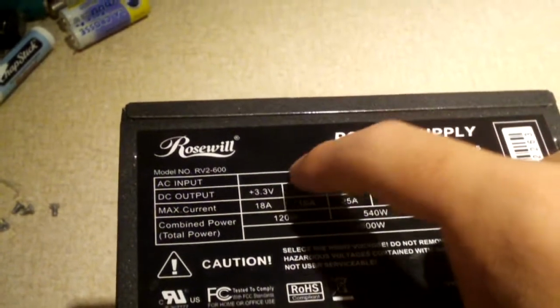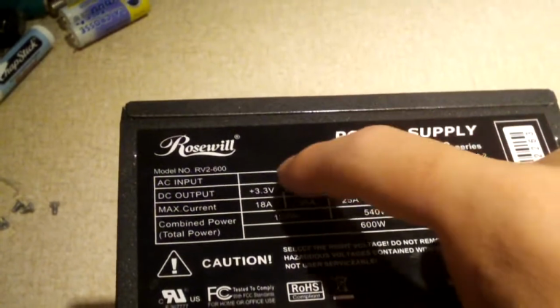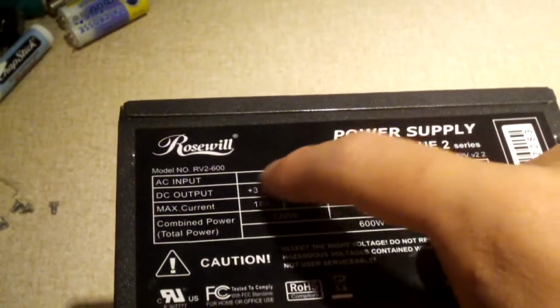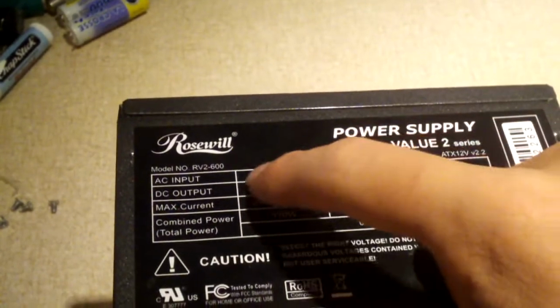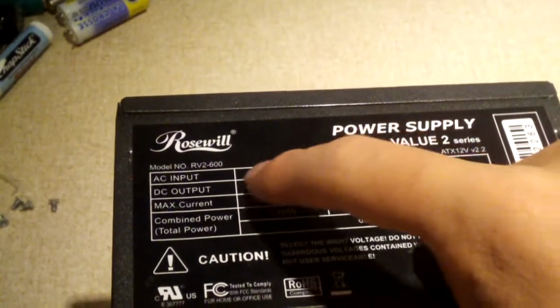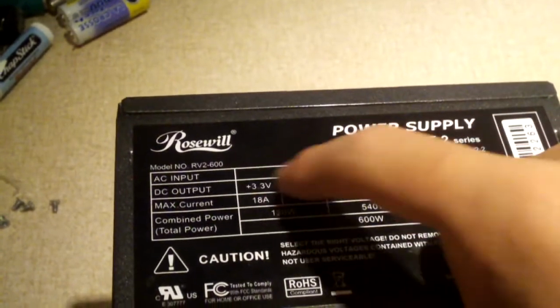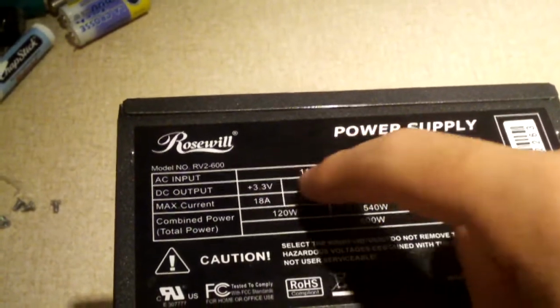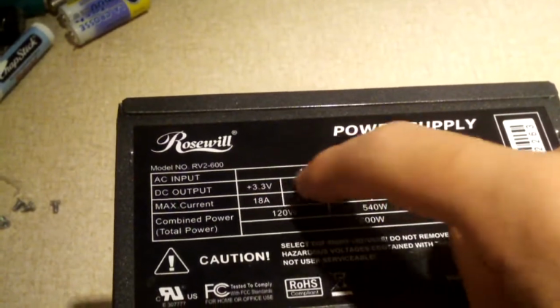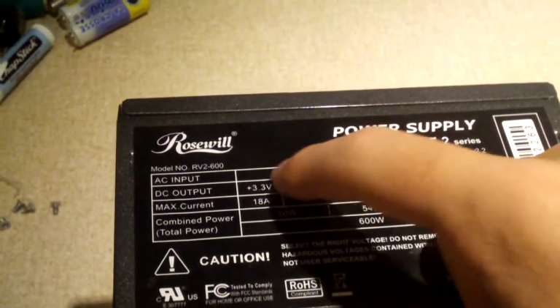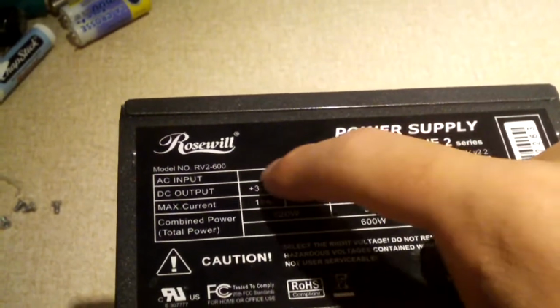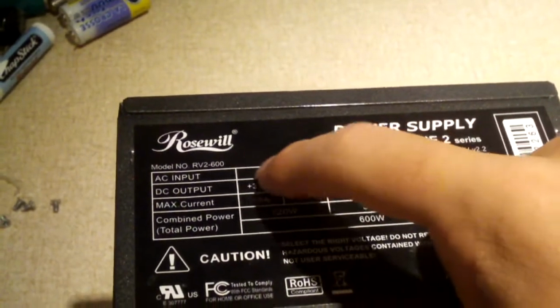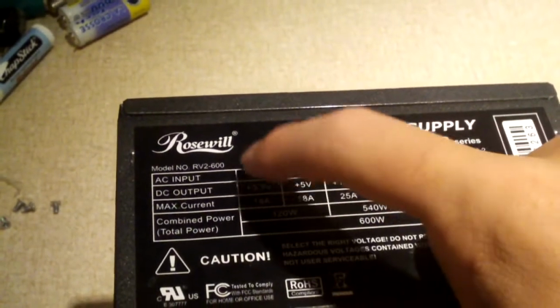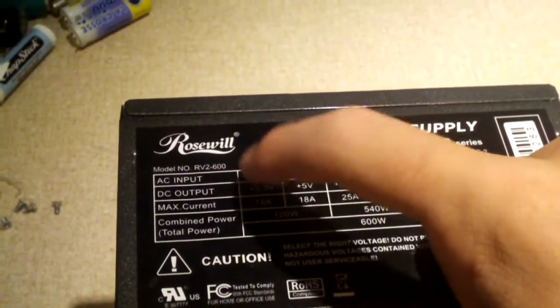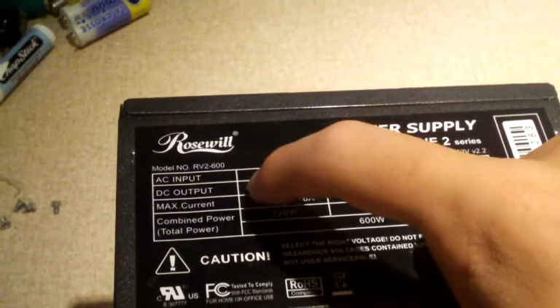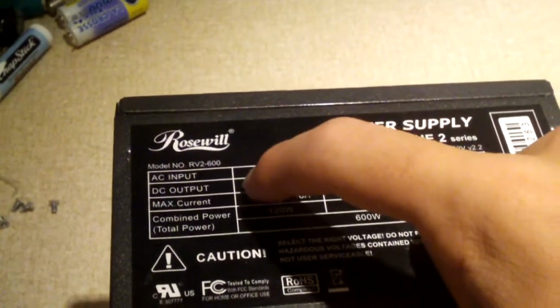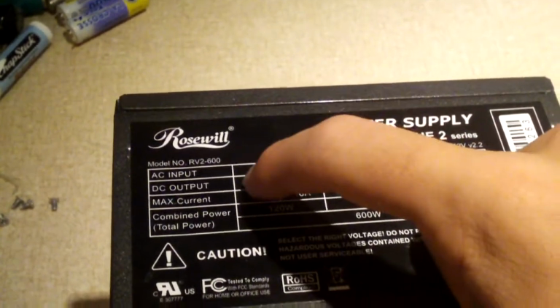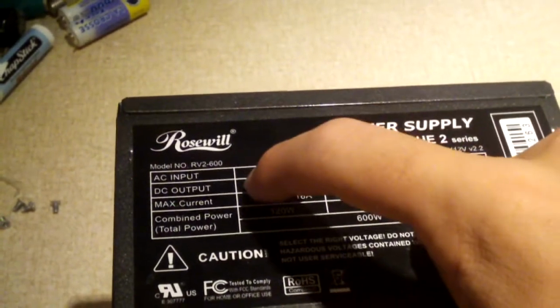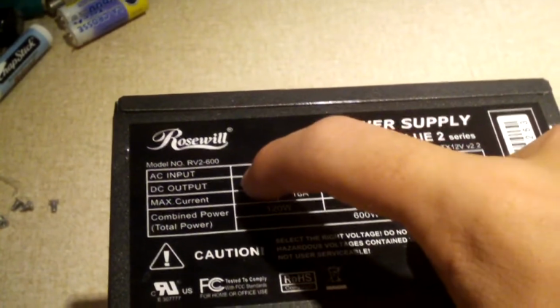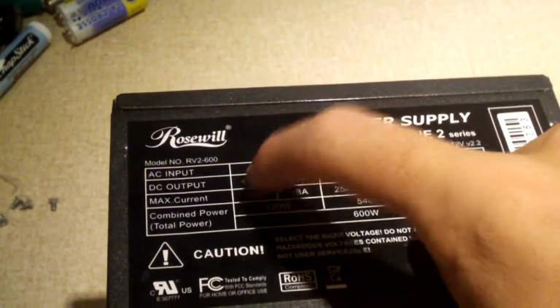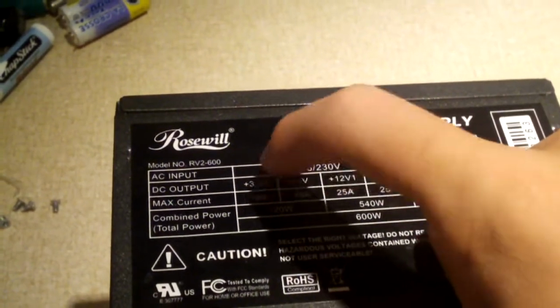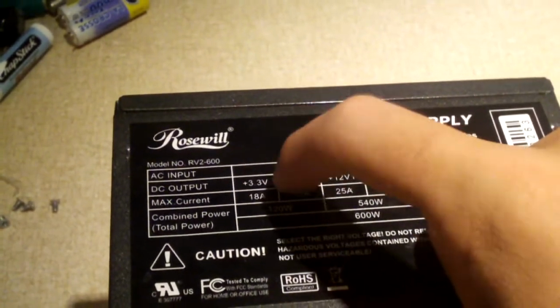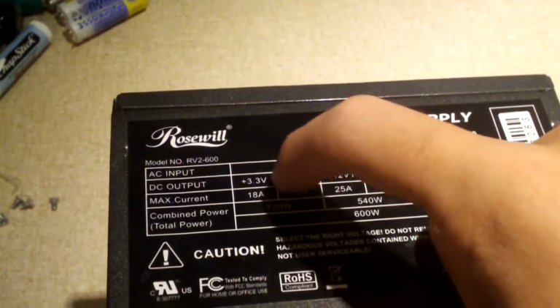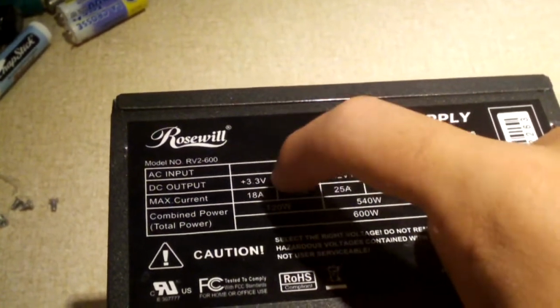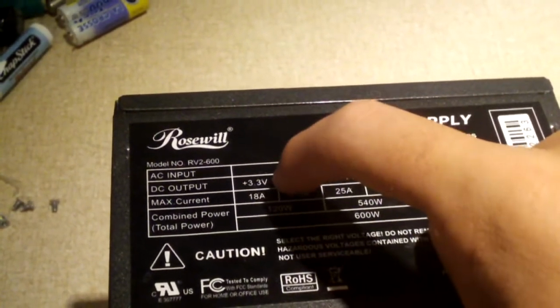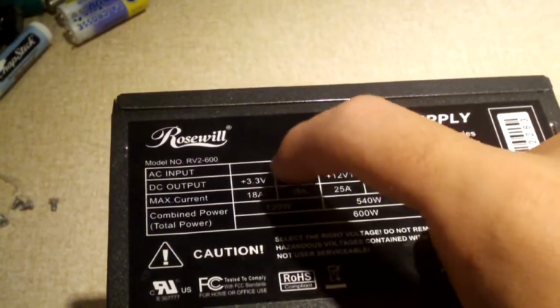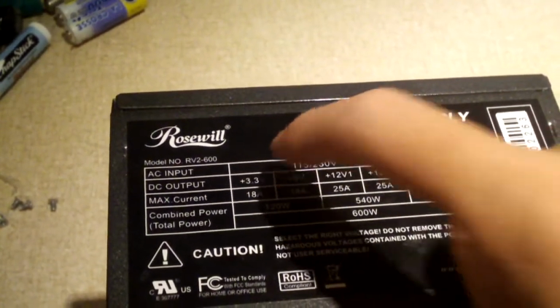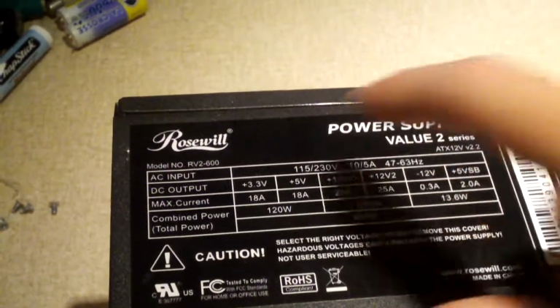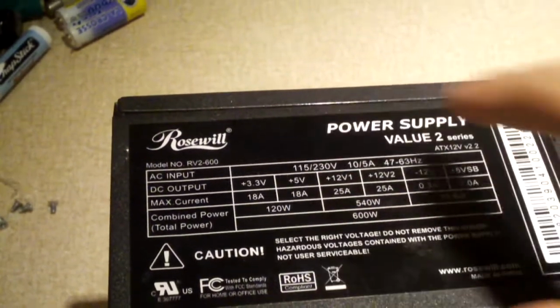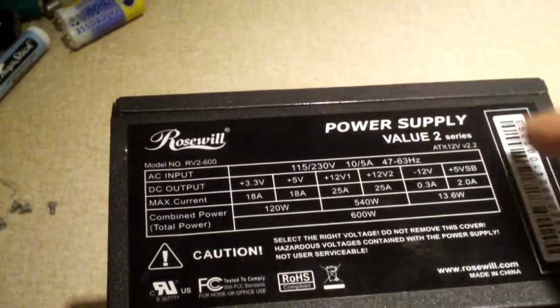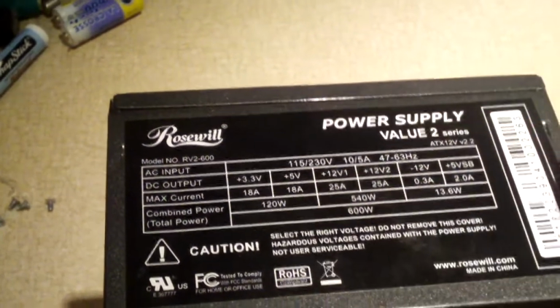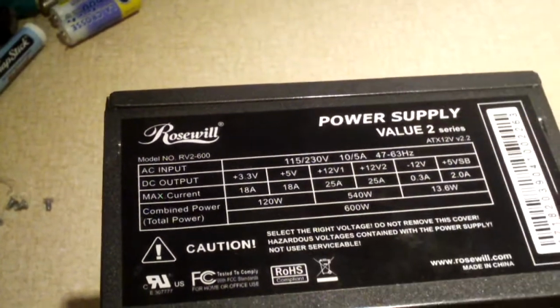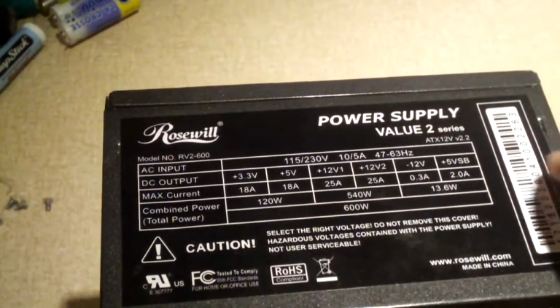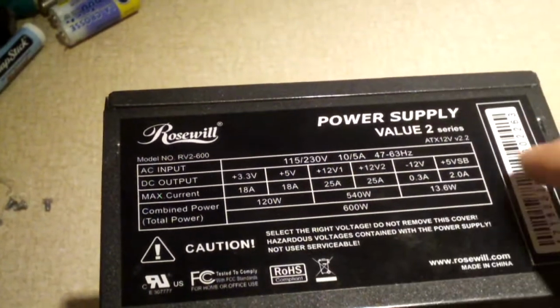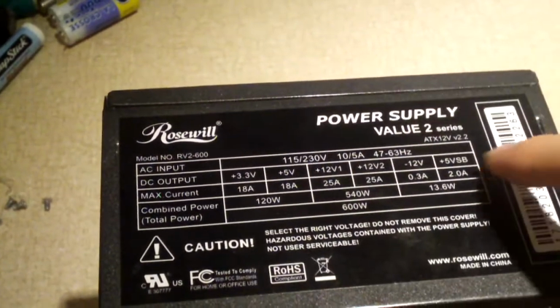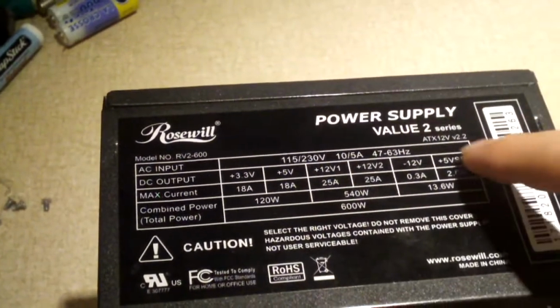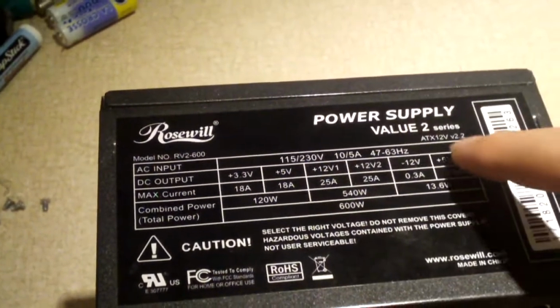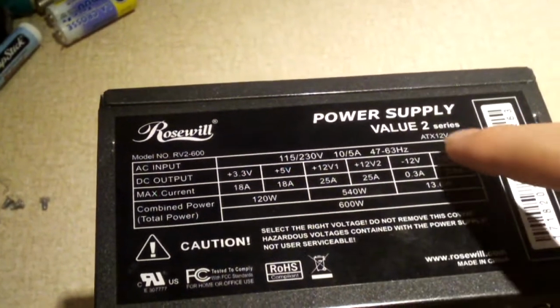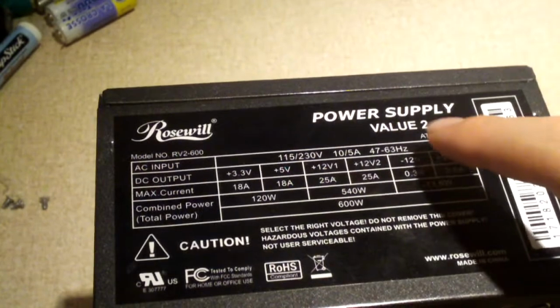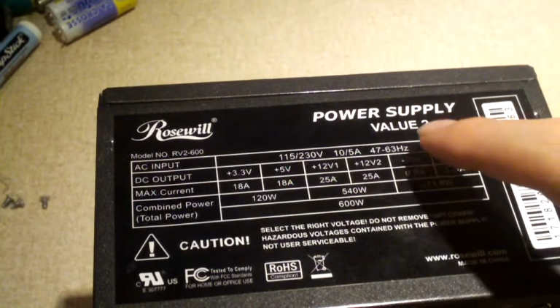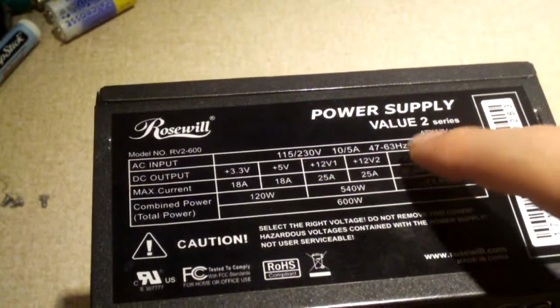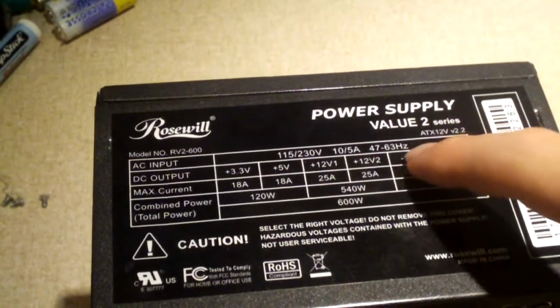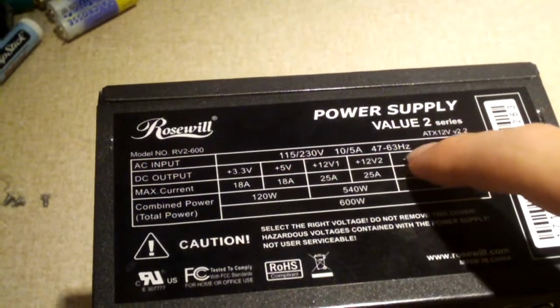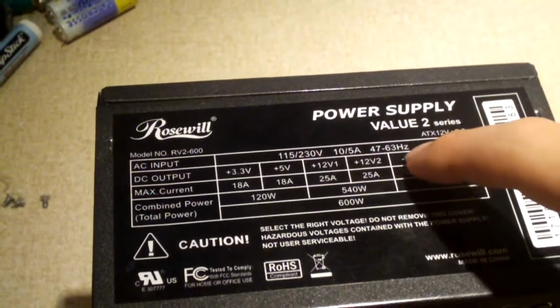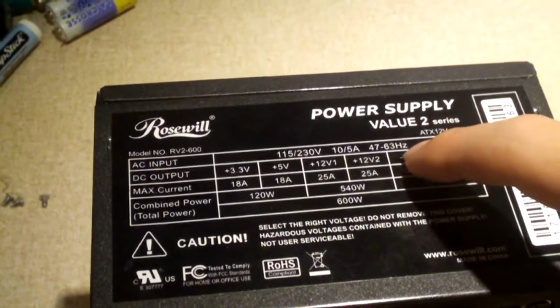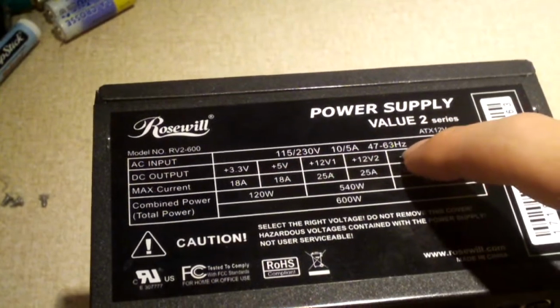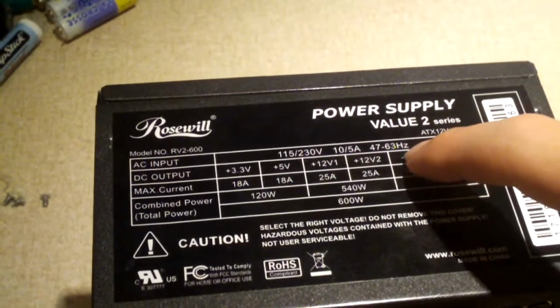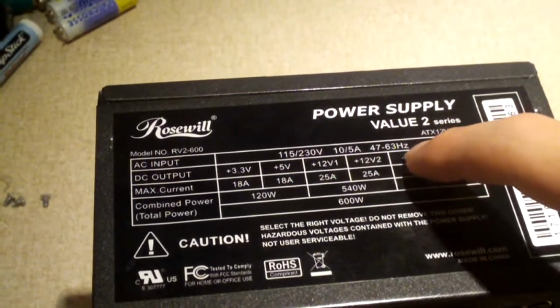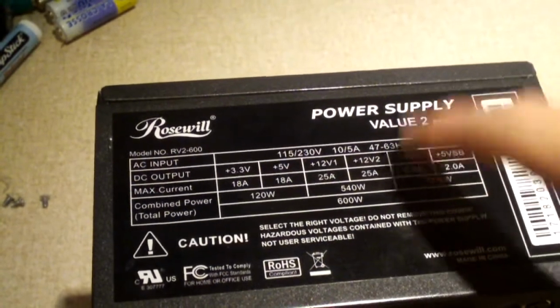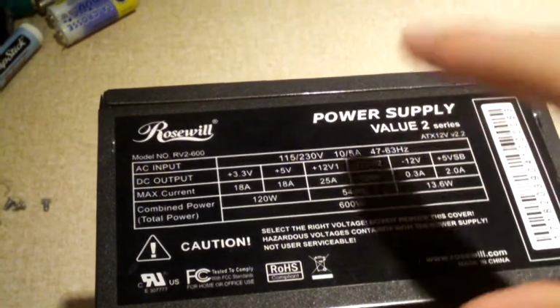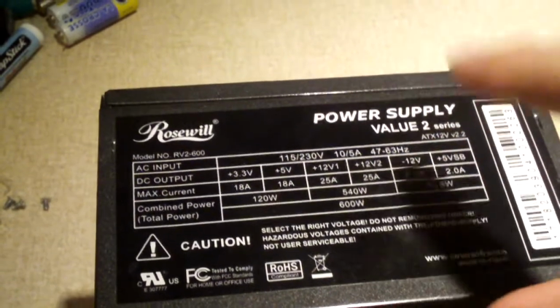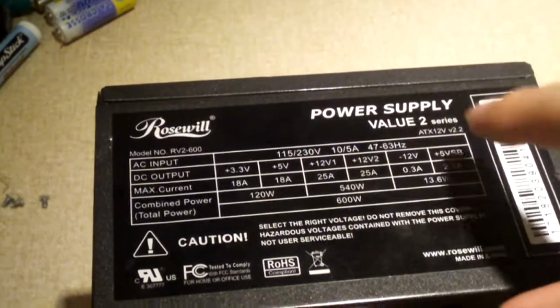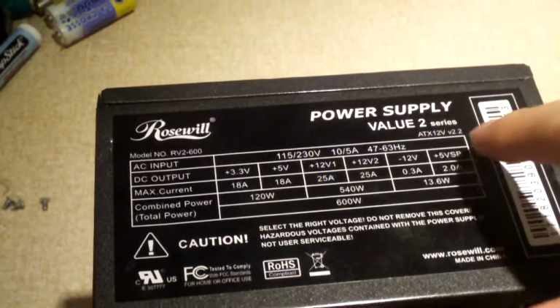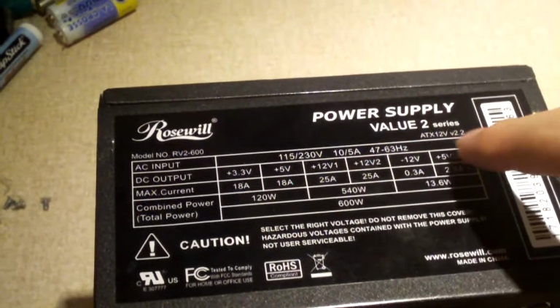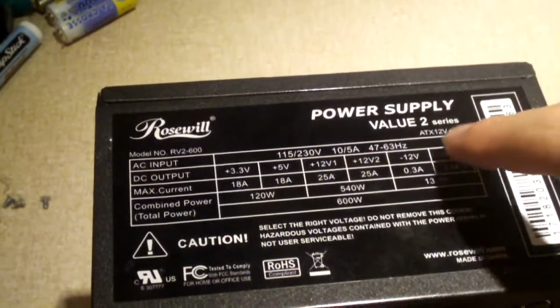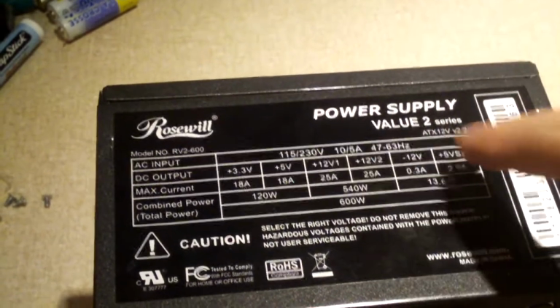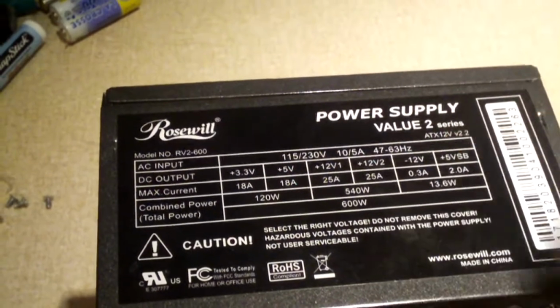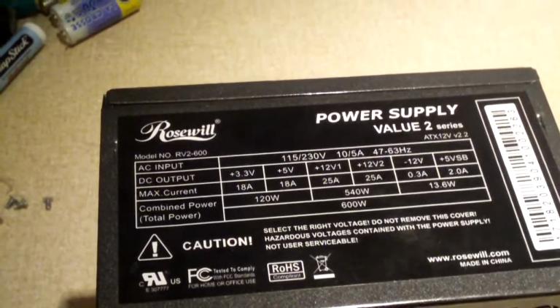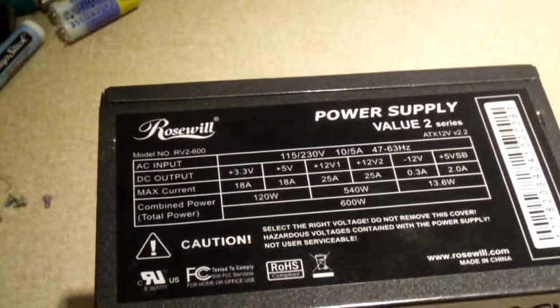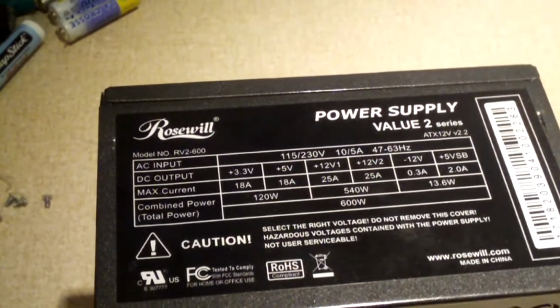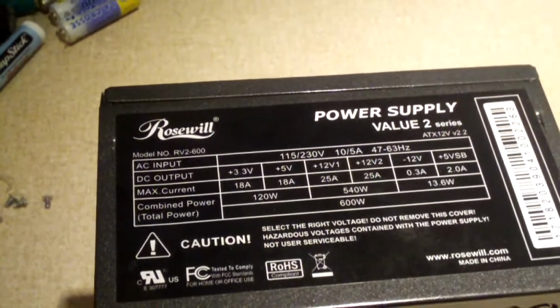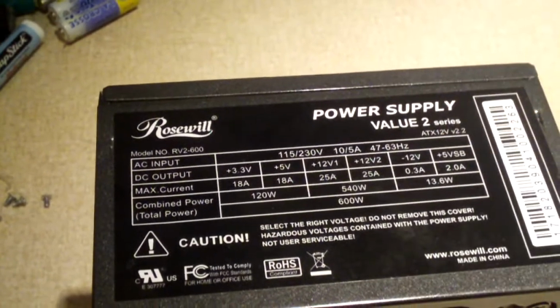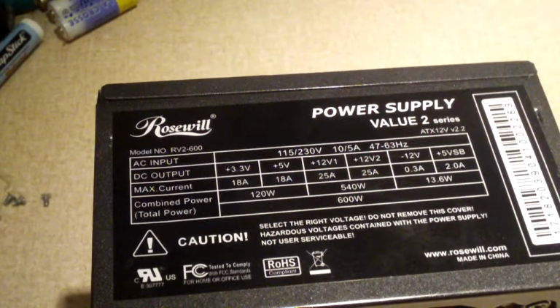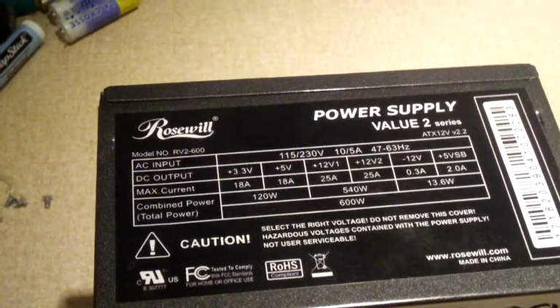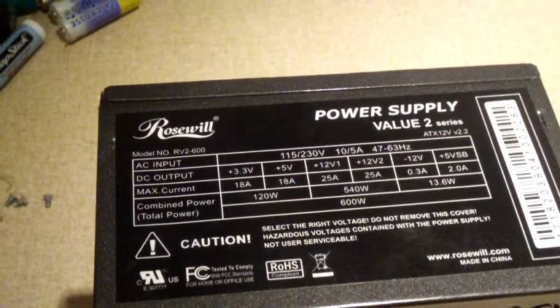And of course over here is our 3.3-volt and our 5-volt outputs, our minus 12-volt output and our plus 5-volt standby output.